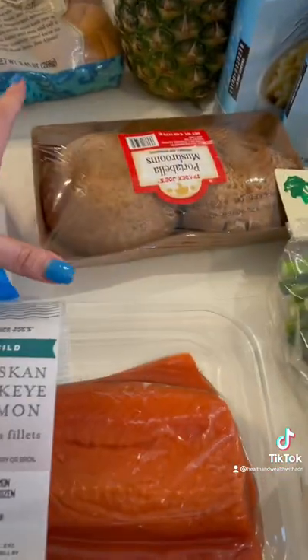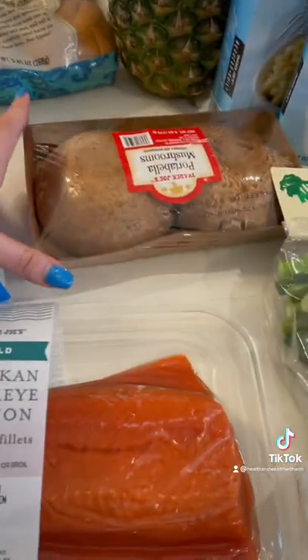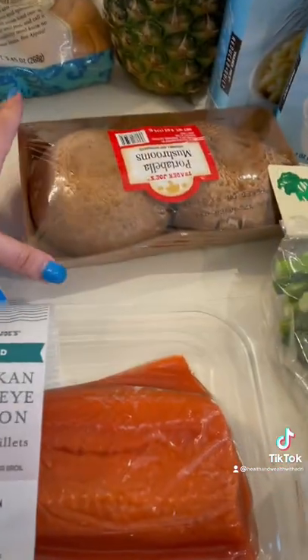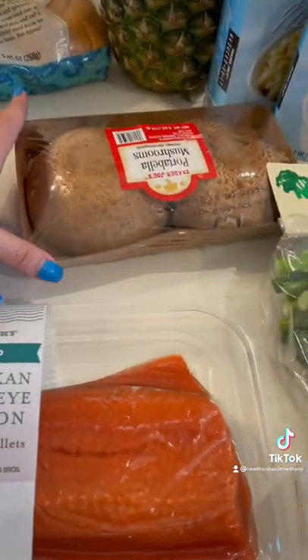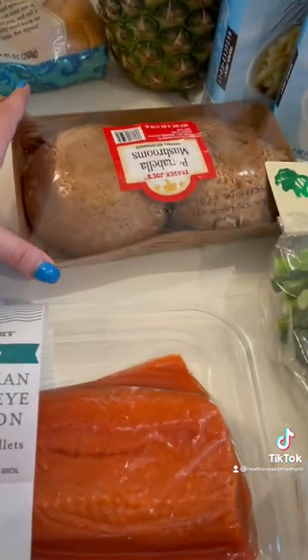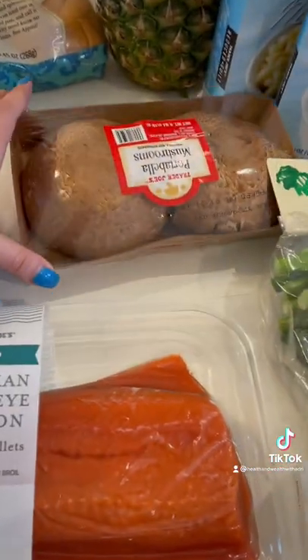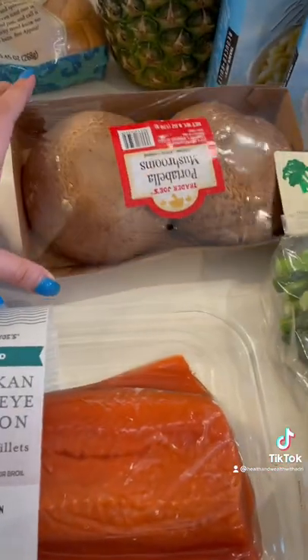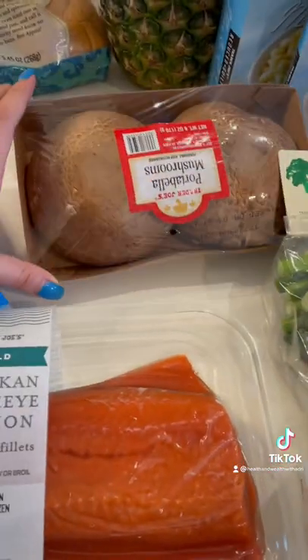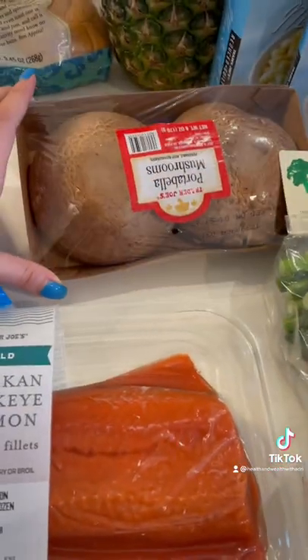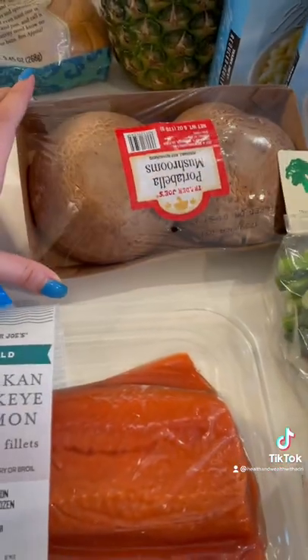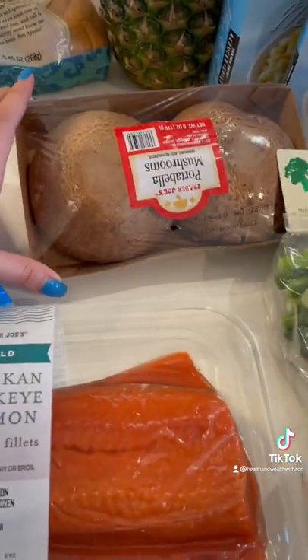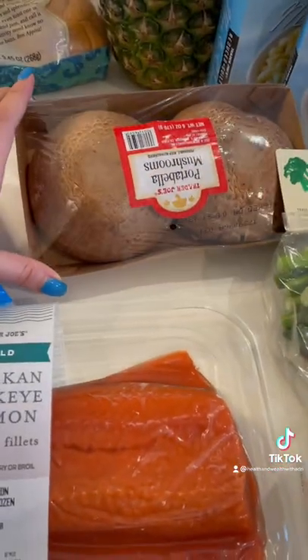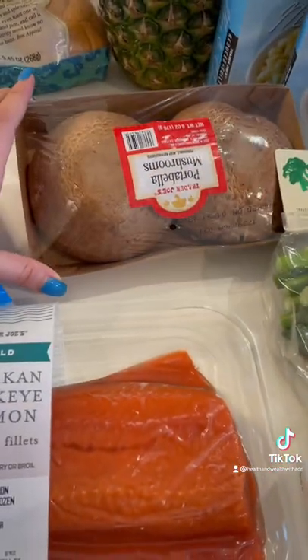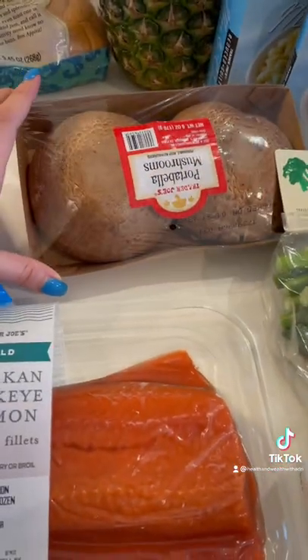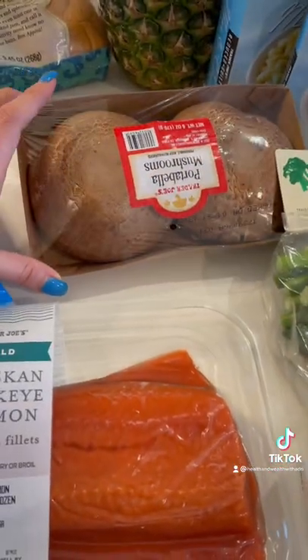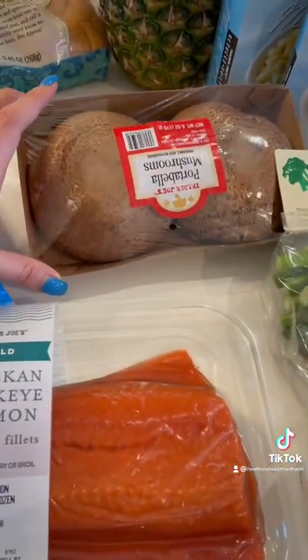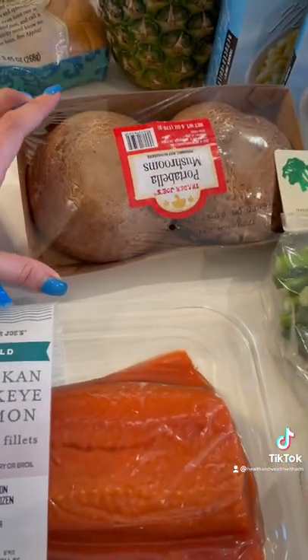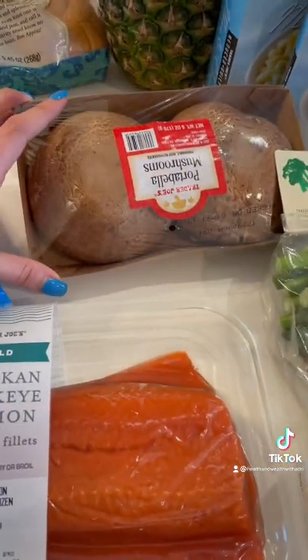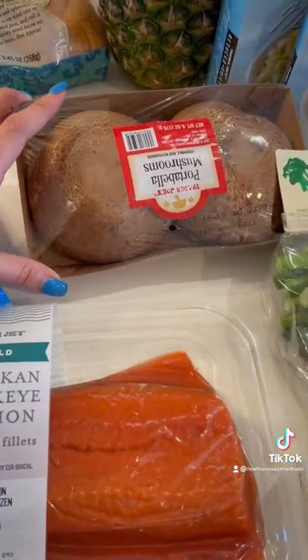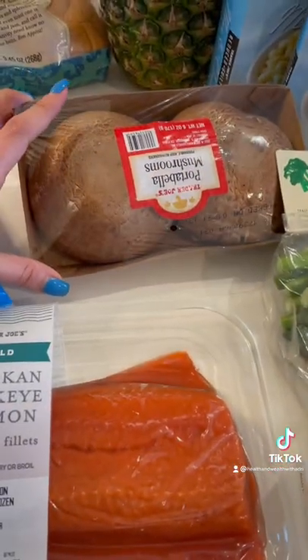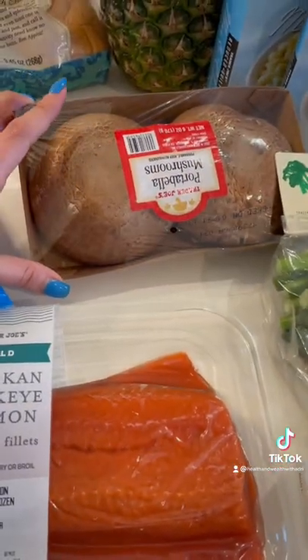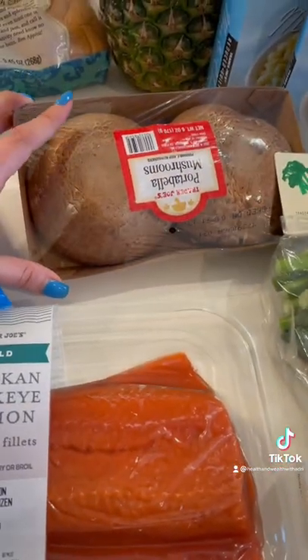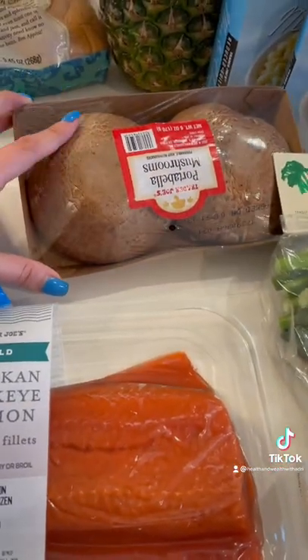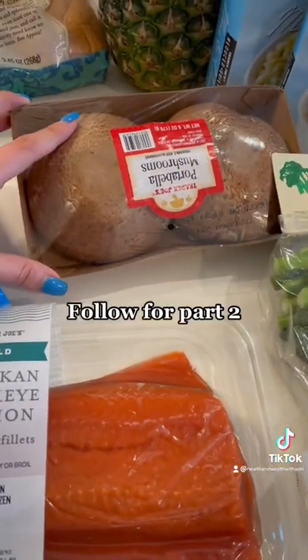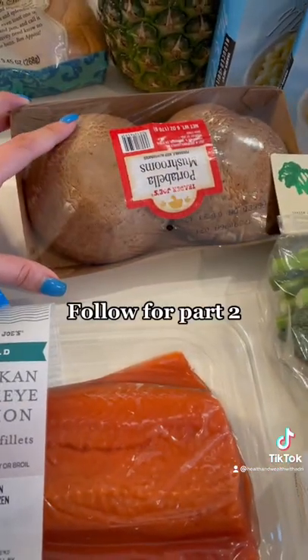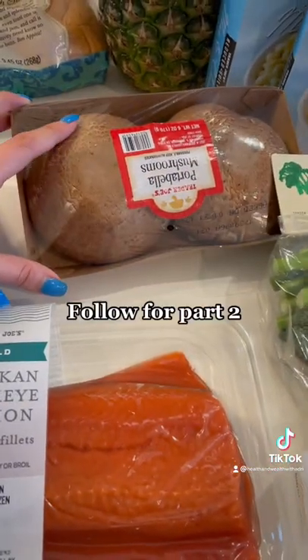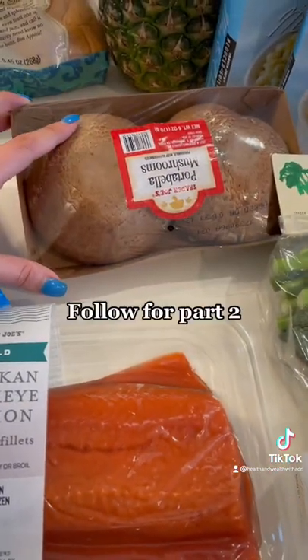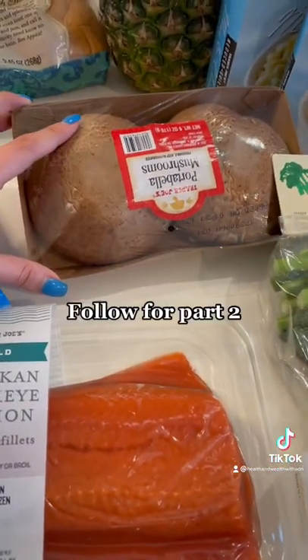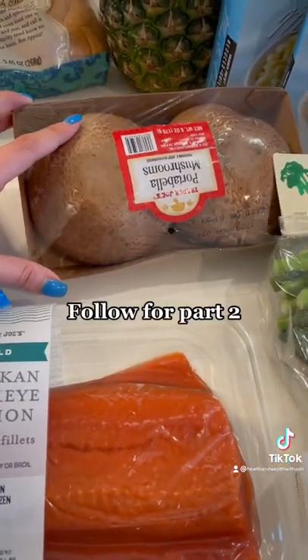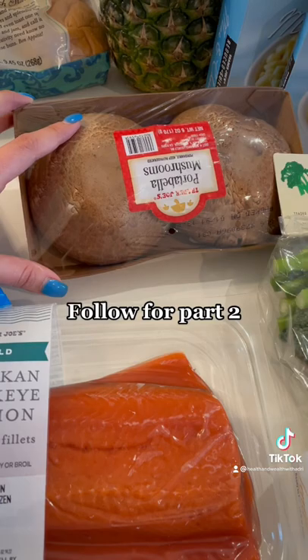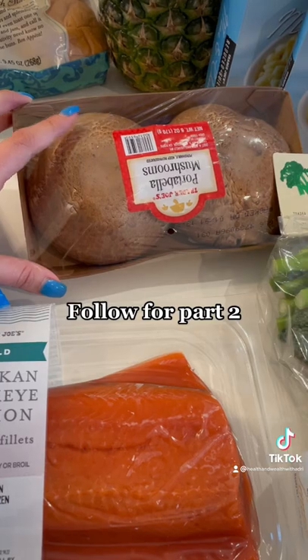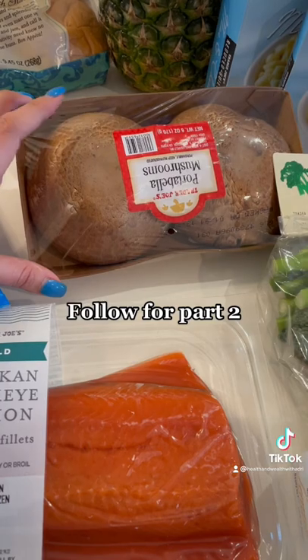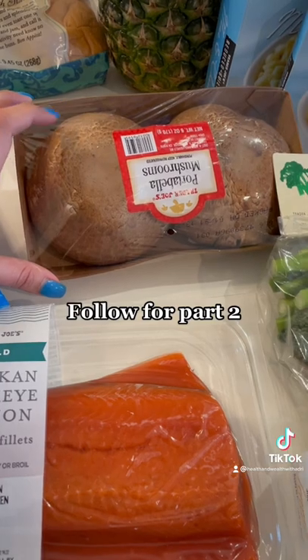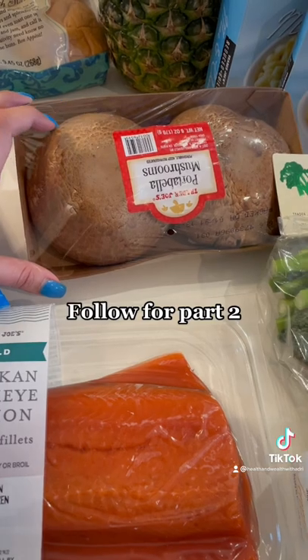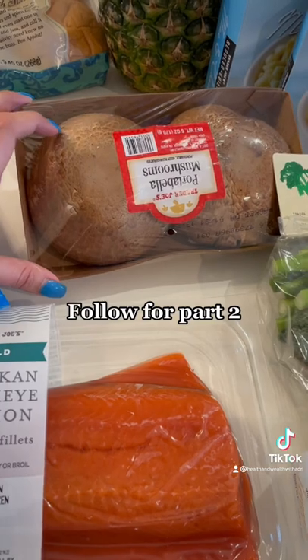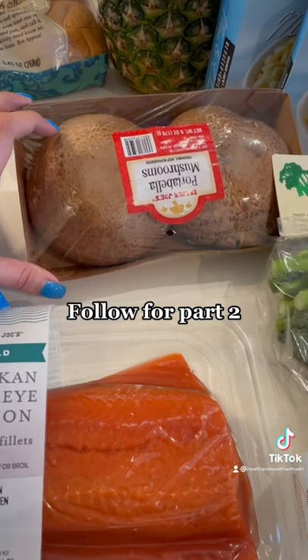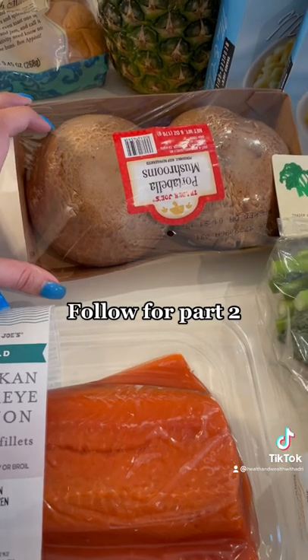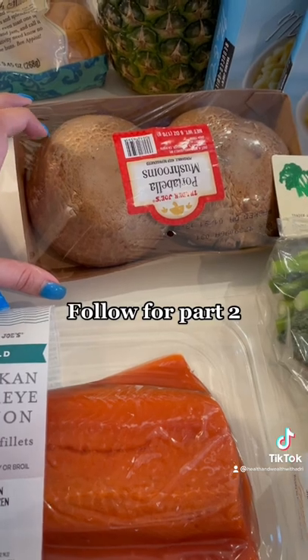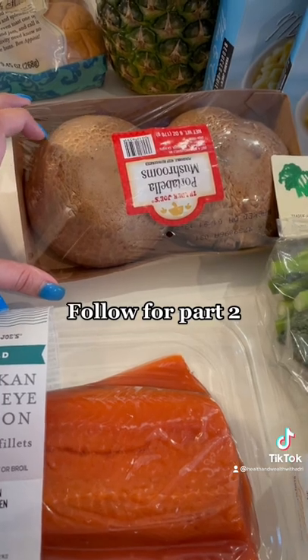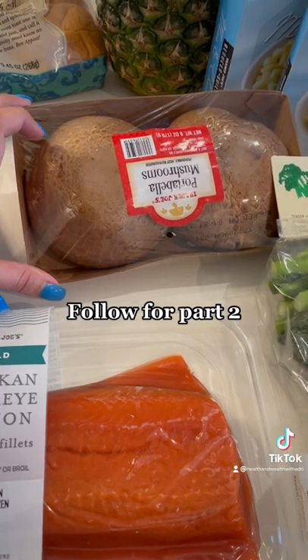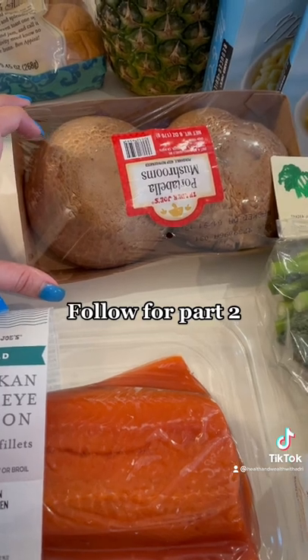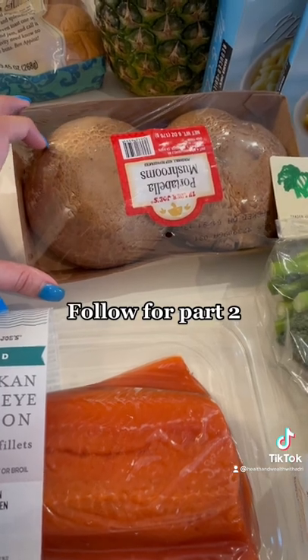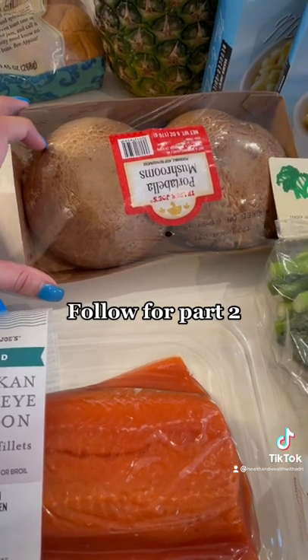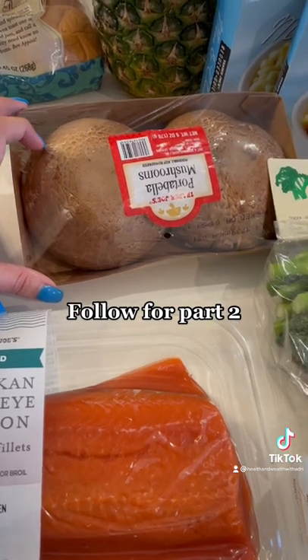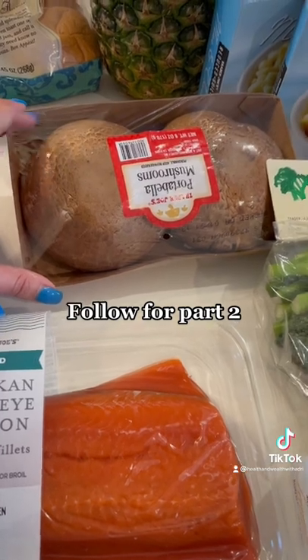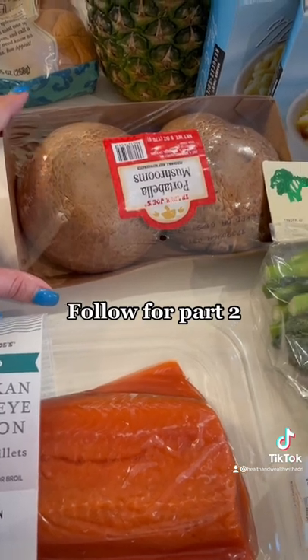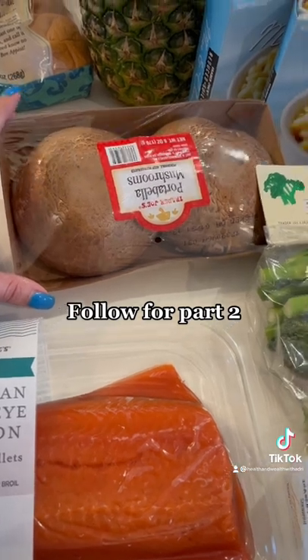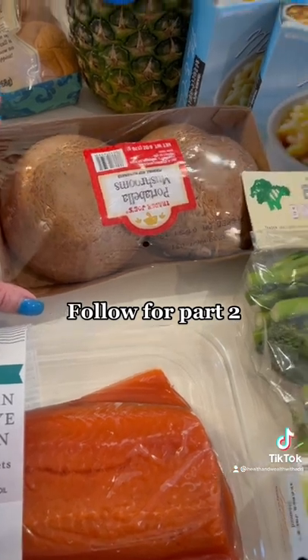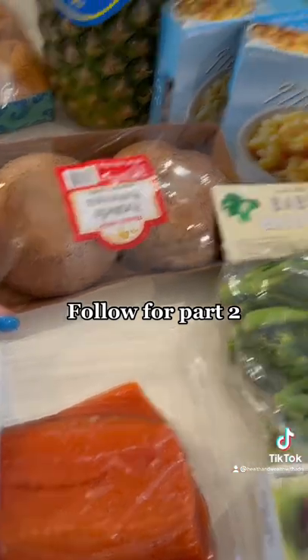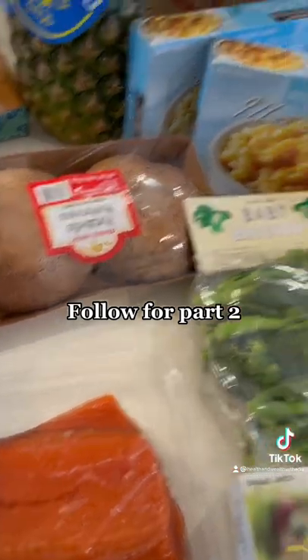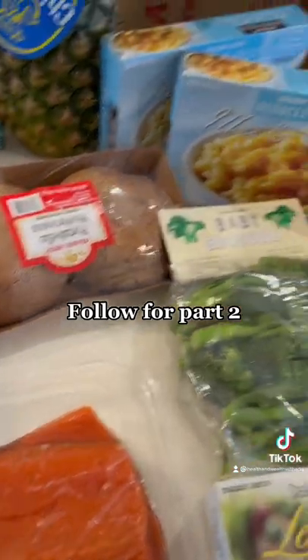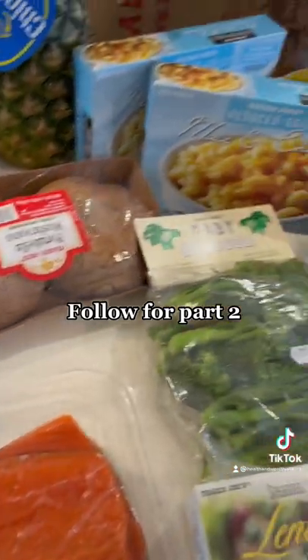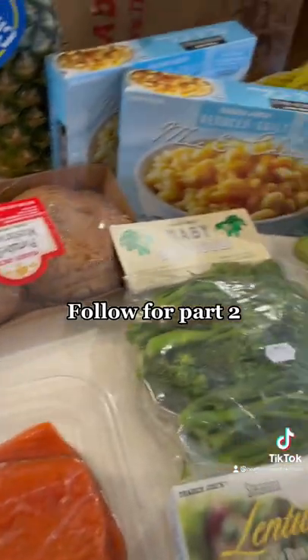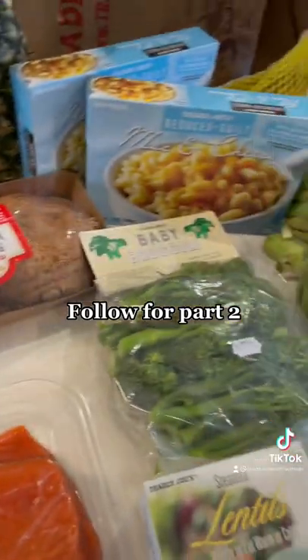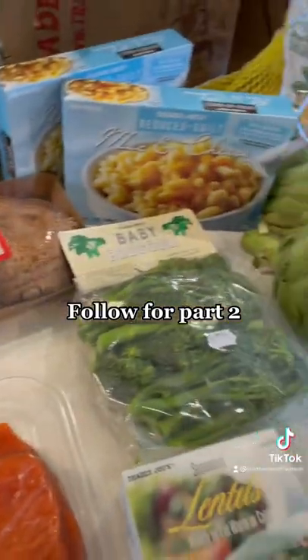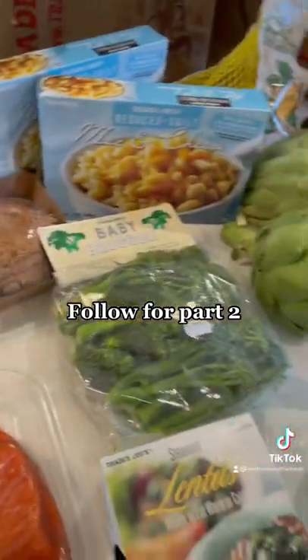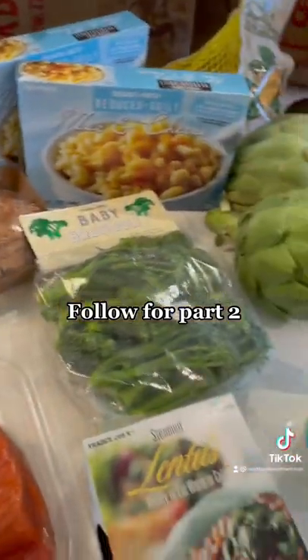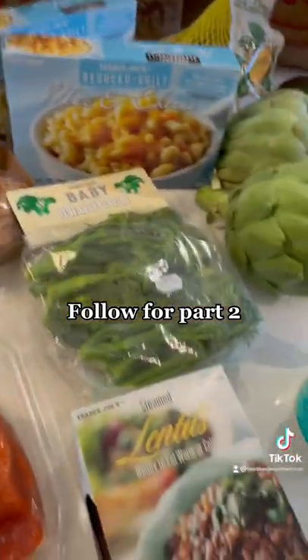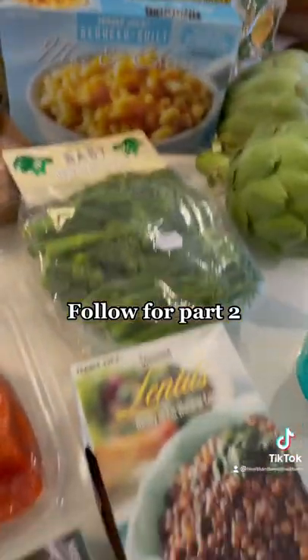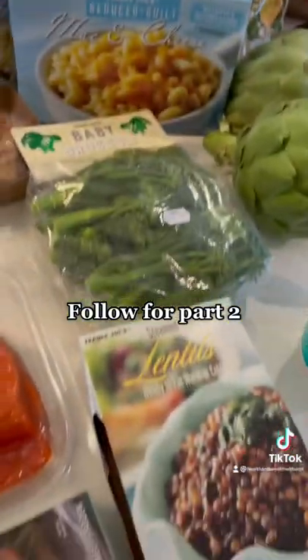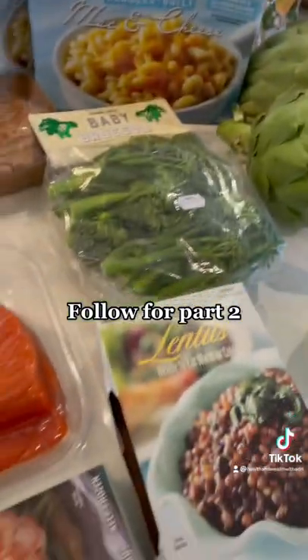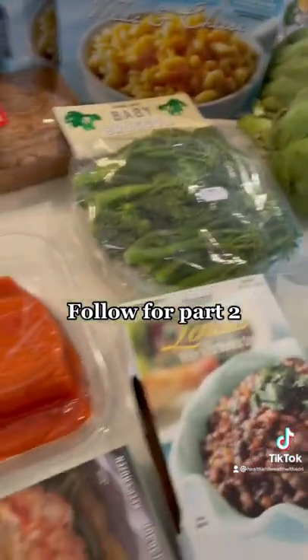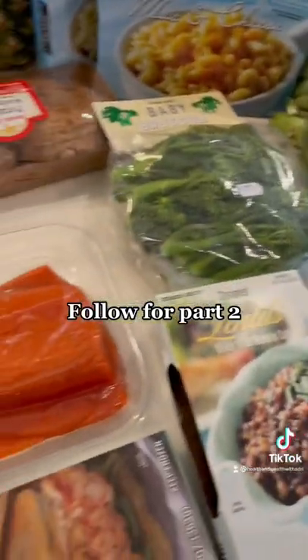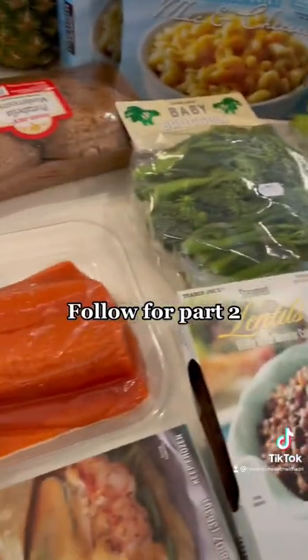Then I grabbed these portobello mushrooms to put into the air fryer and serve as one of my sides. Follow me for part two!